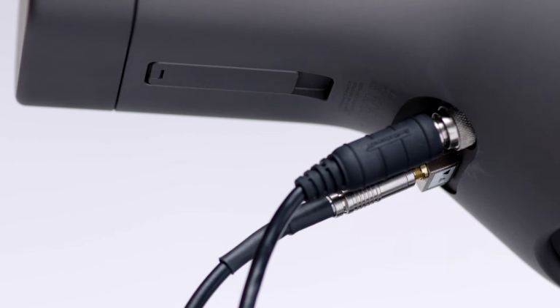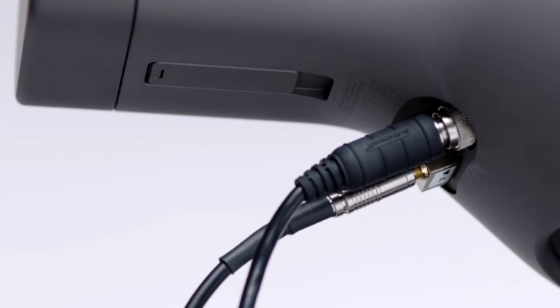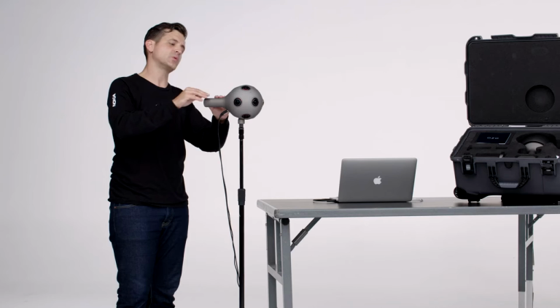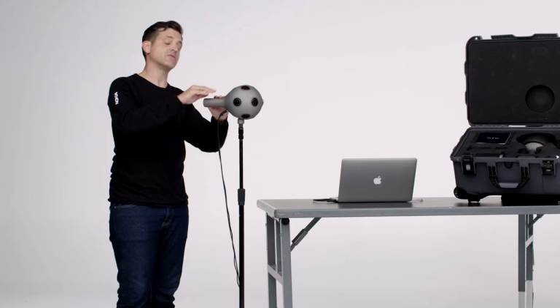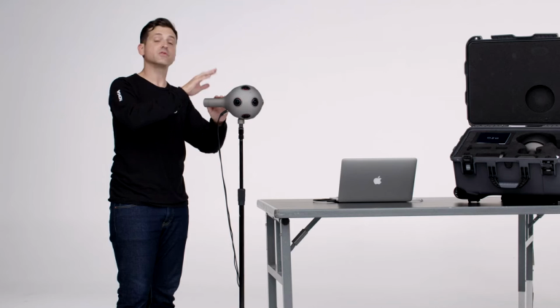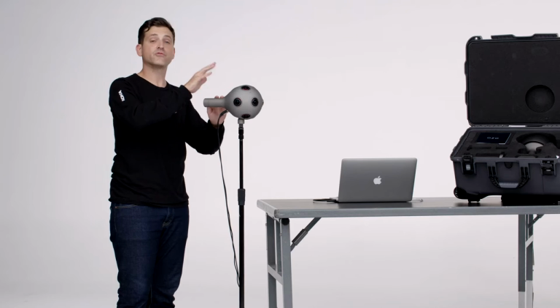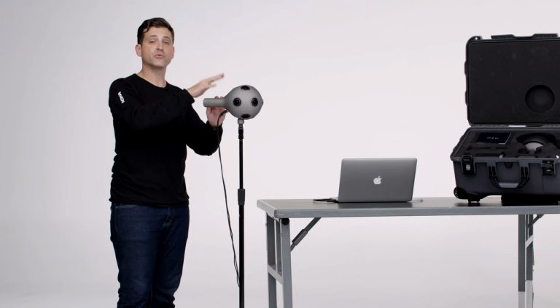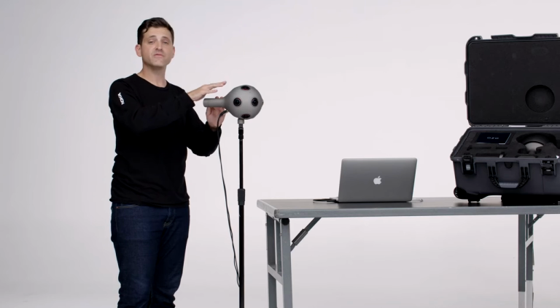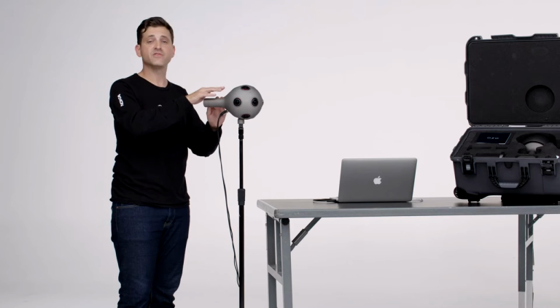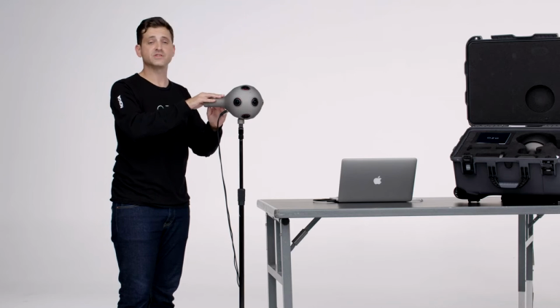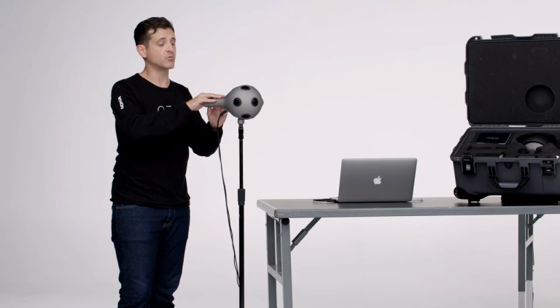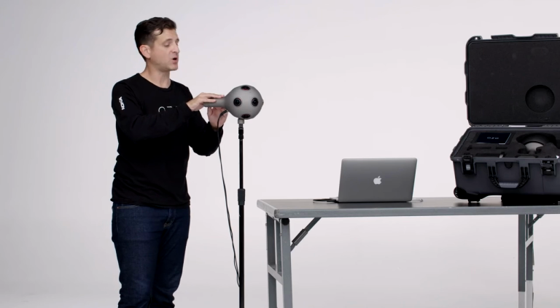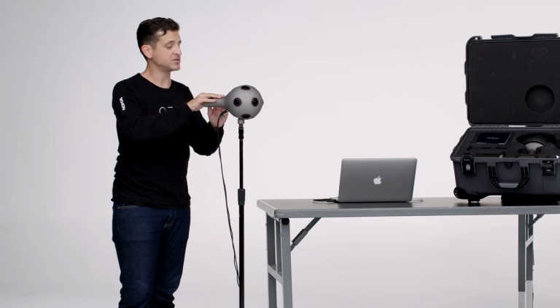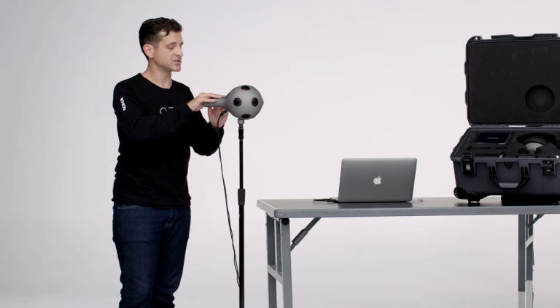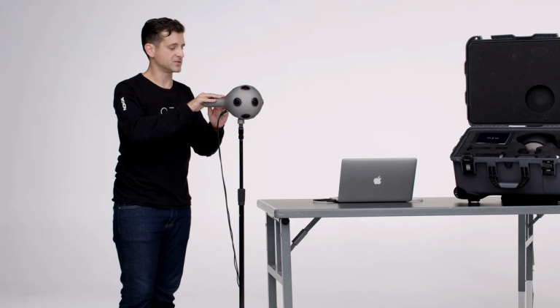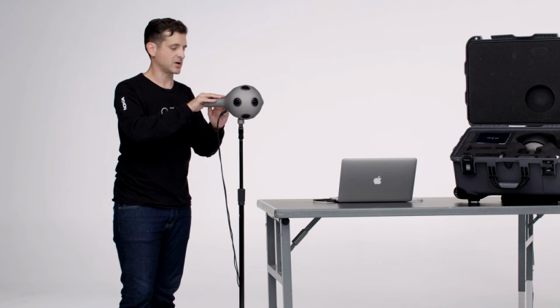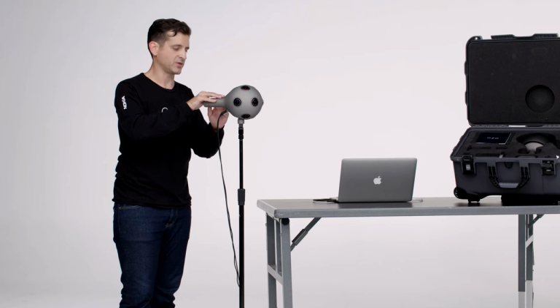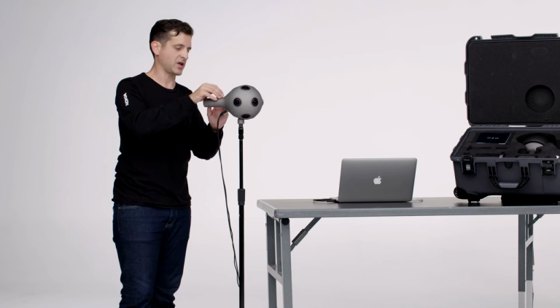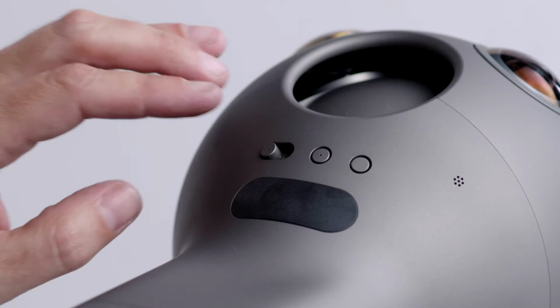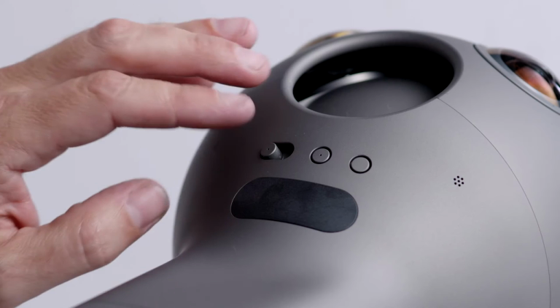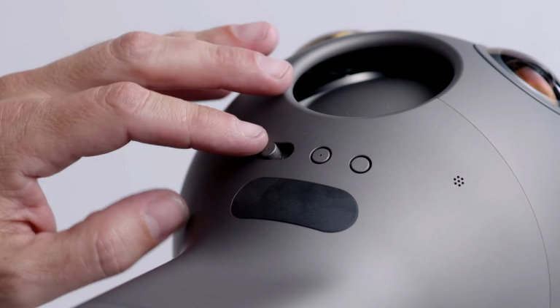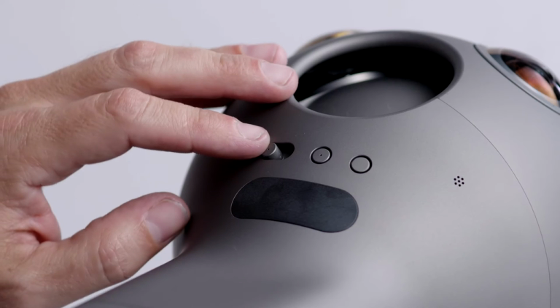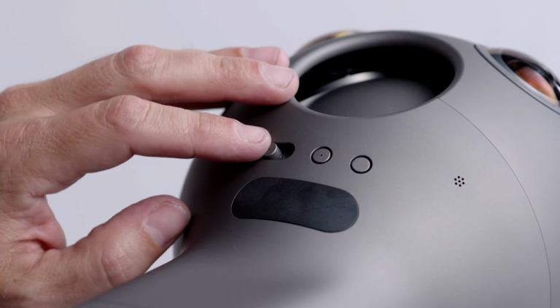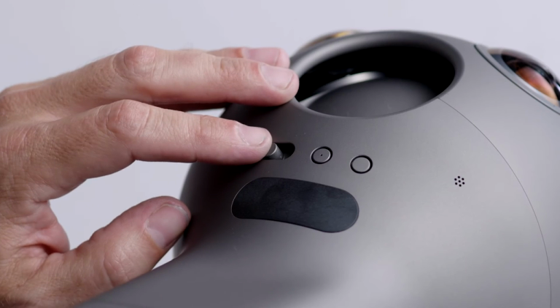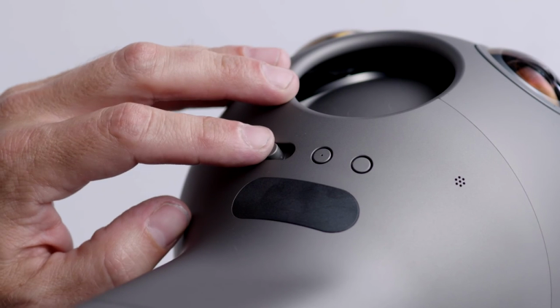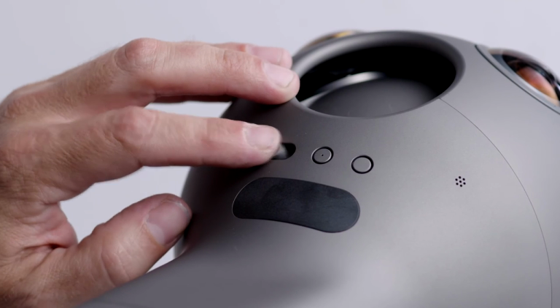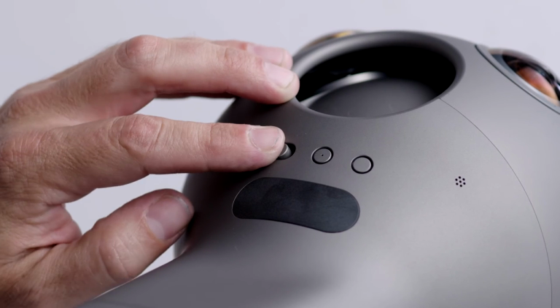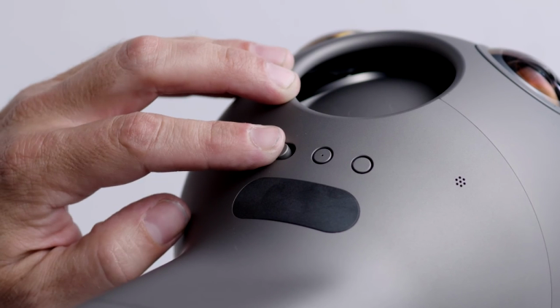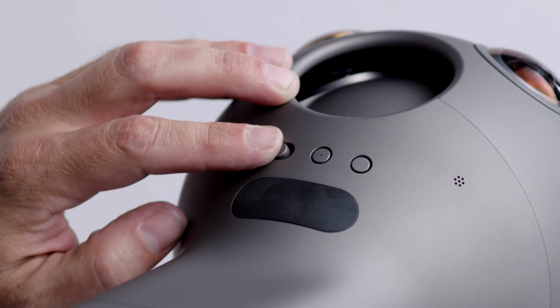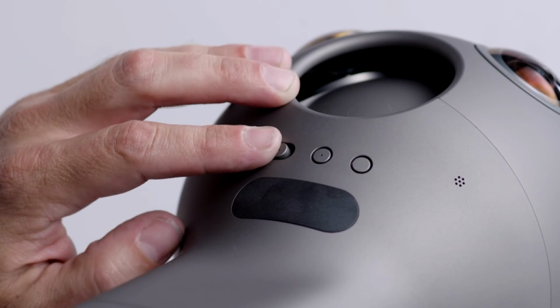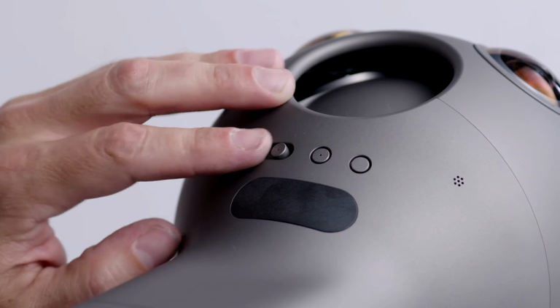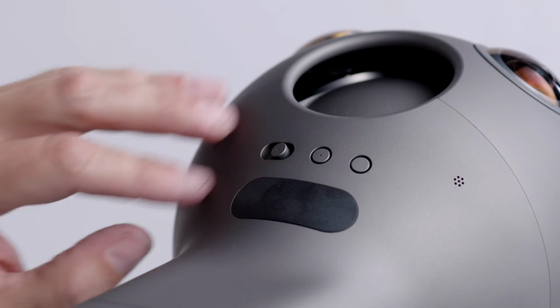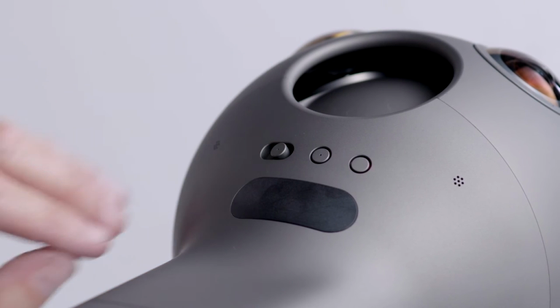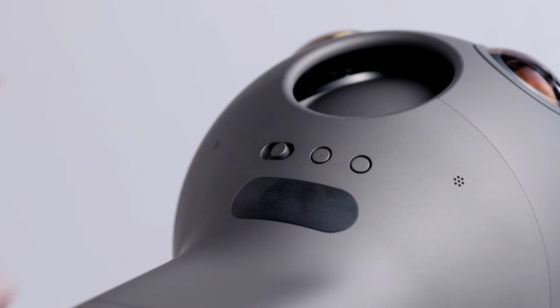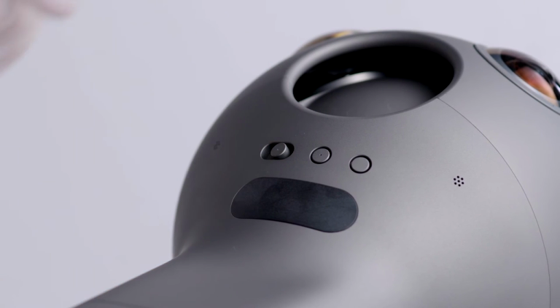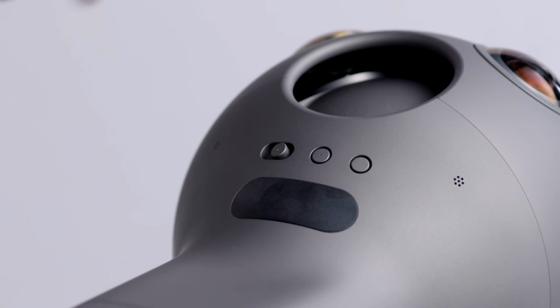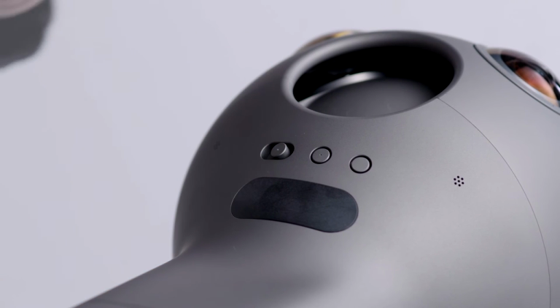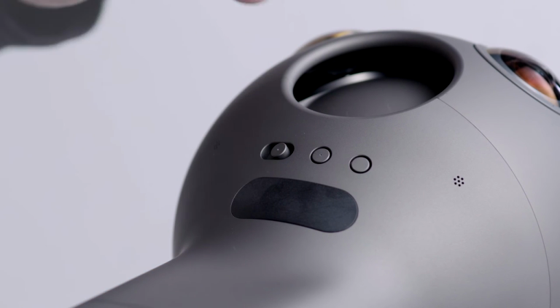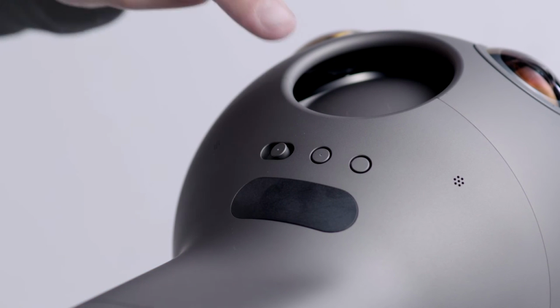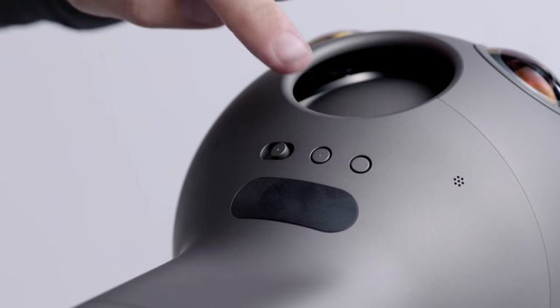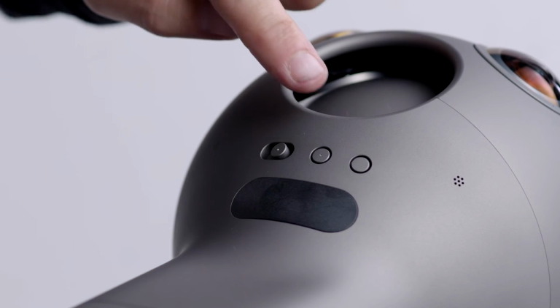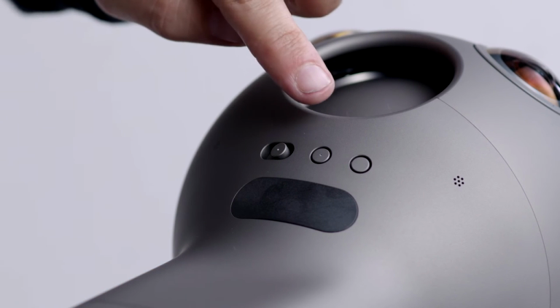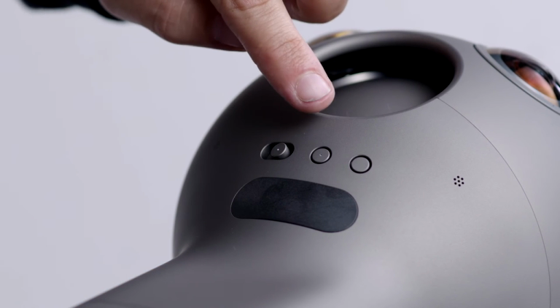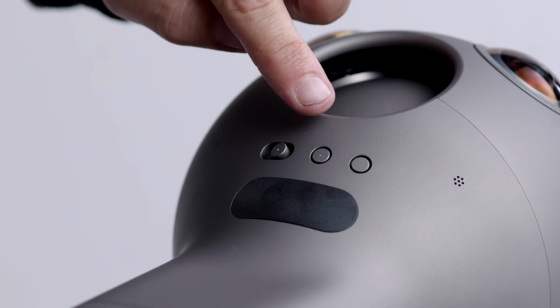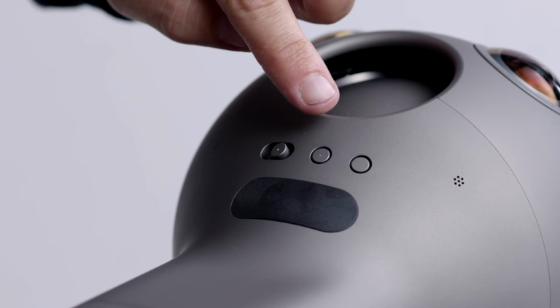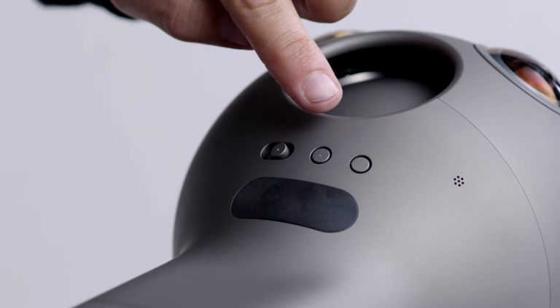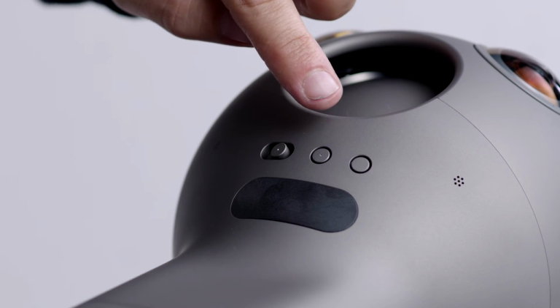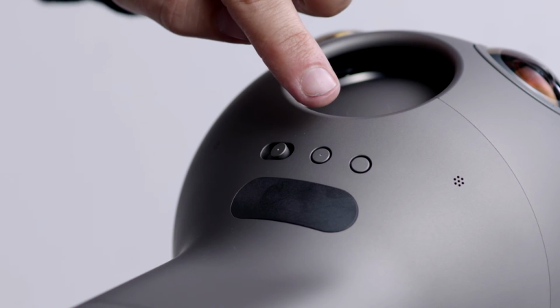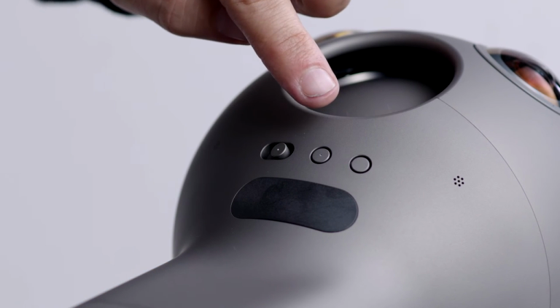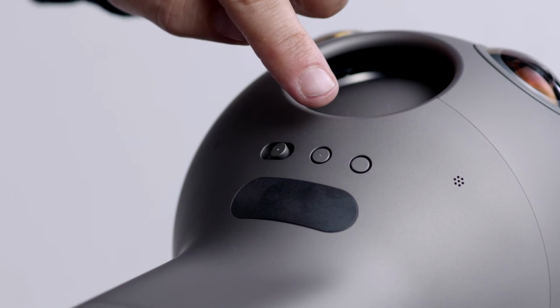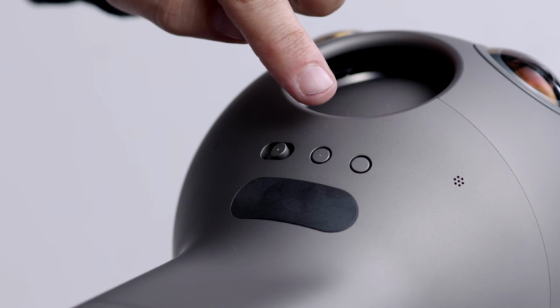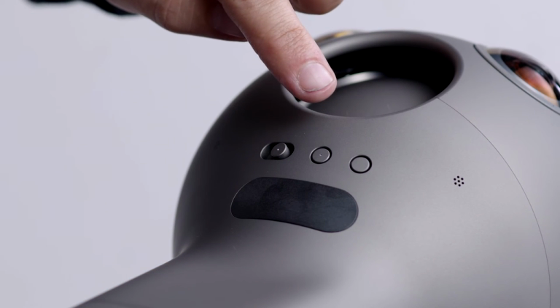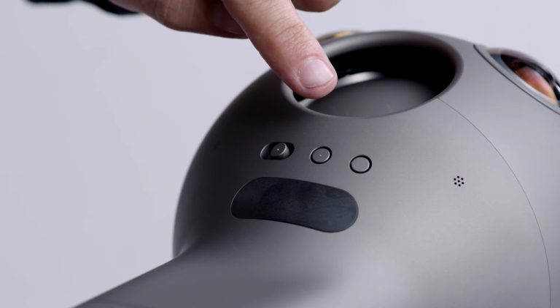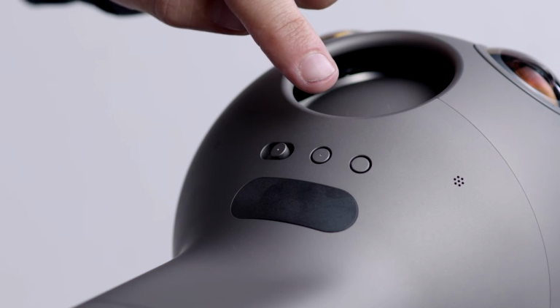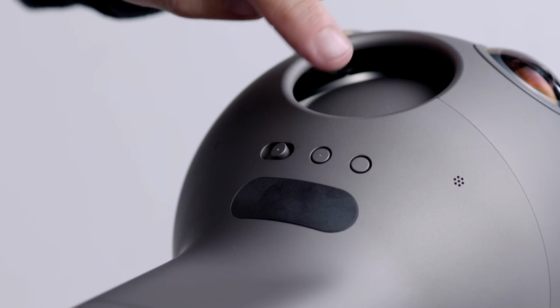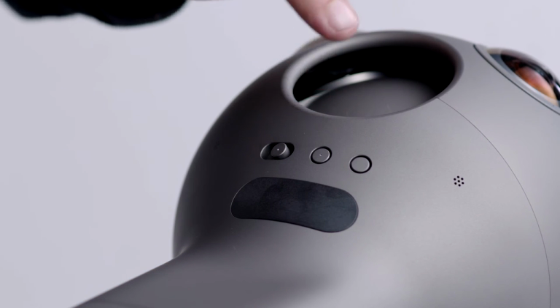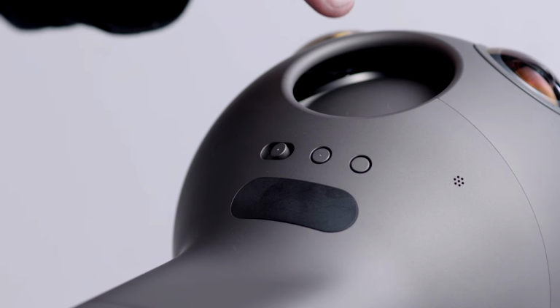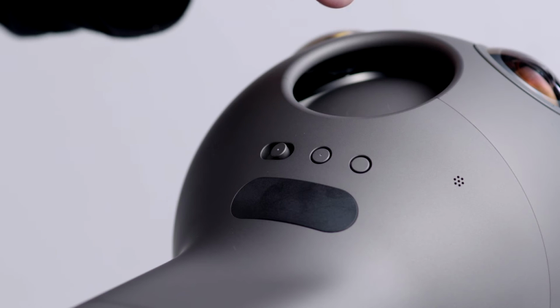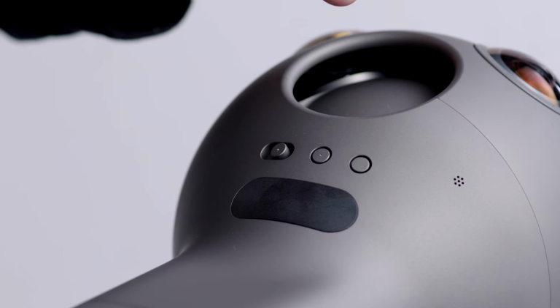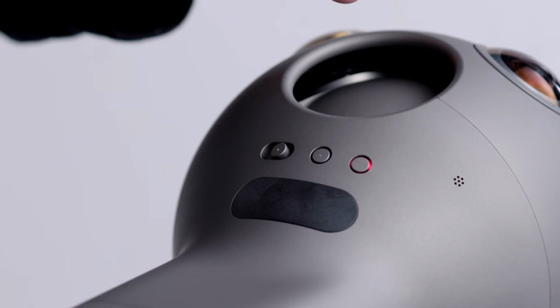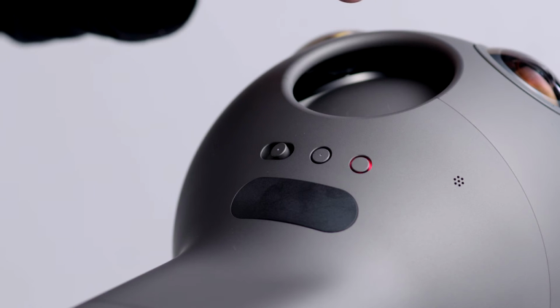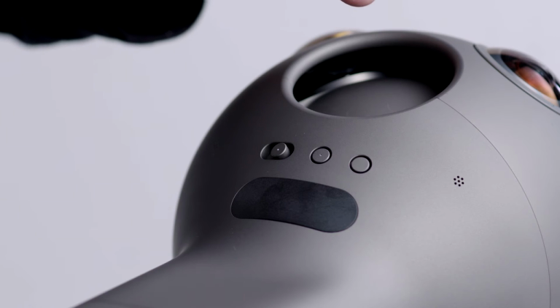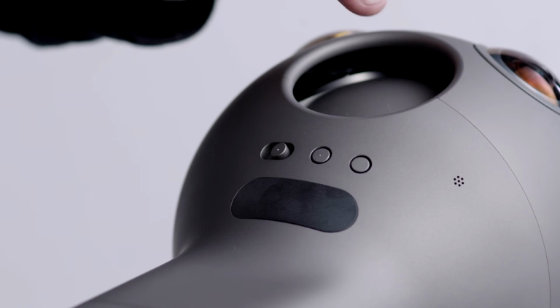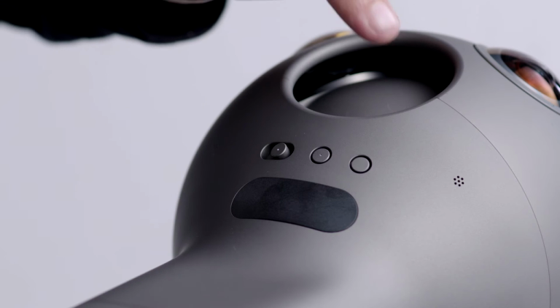We have three physical buttons on the top of the camera: your power button, your internet connectivity button, and your record button.